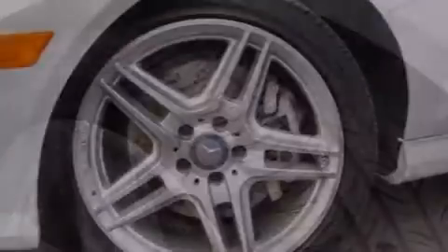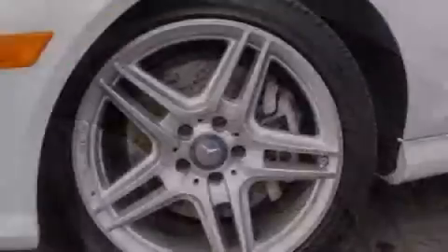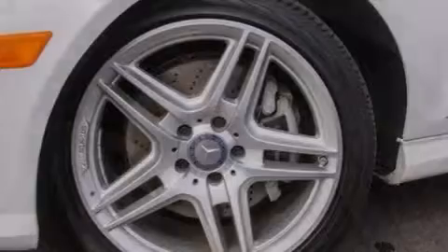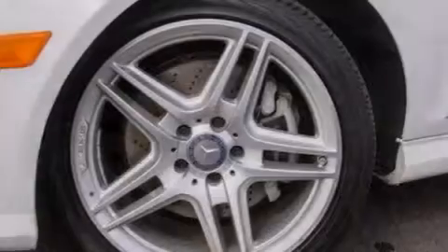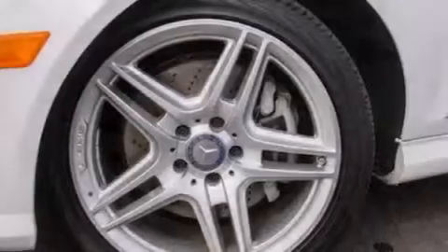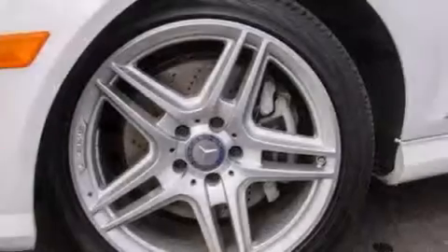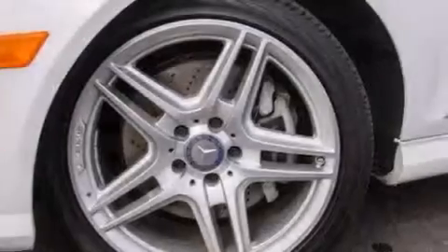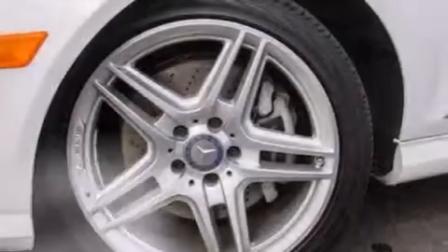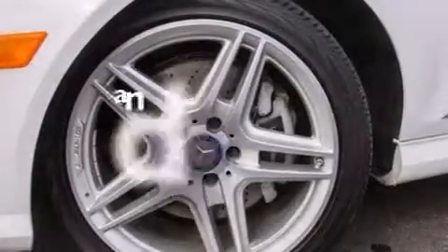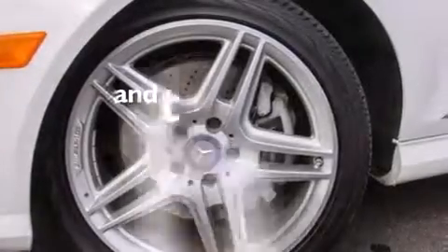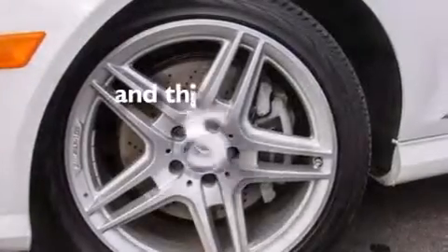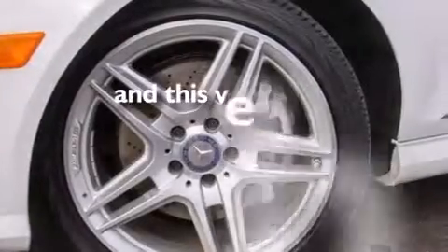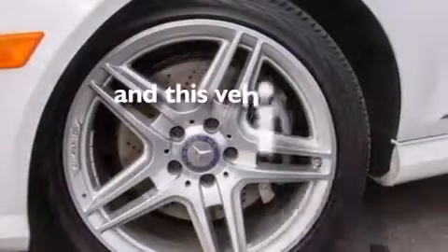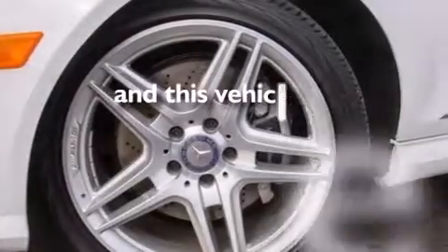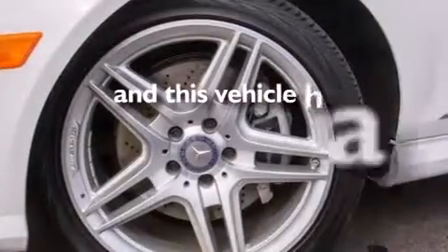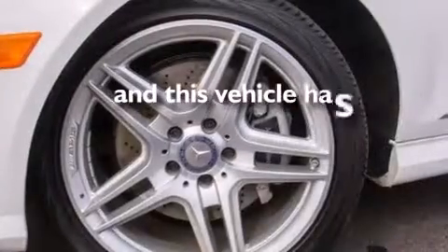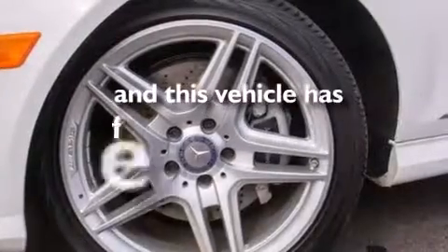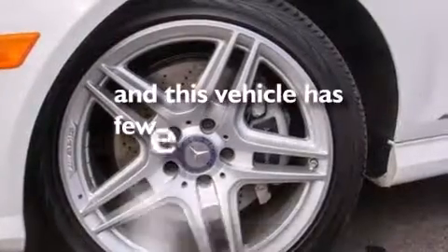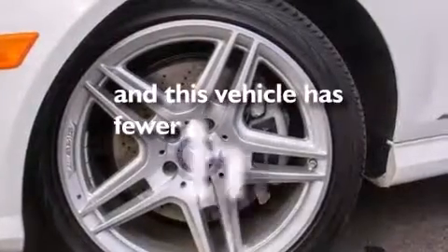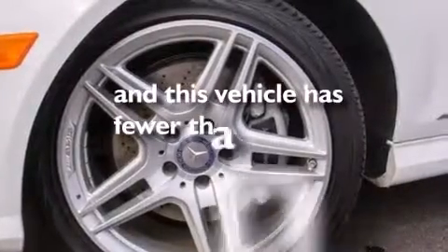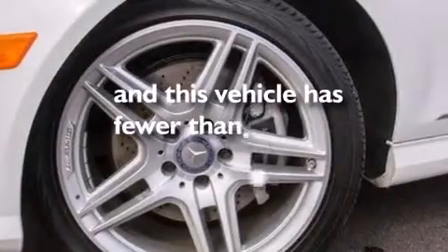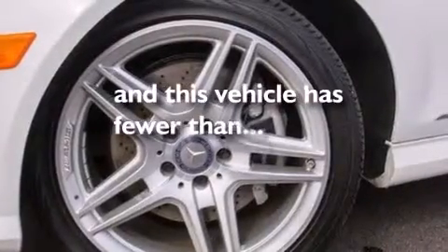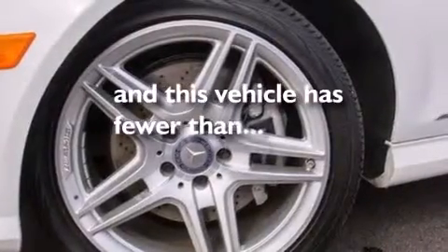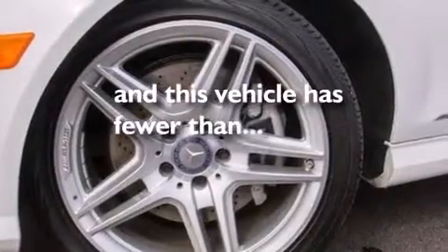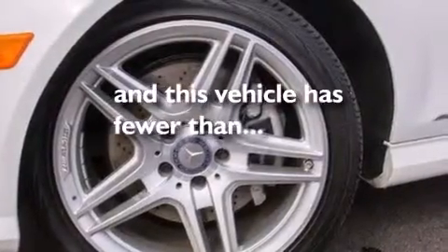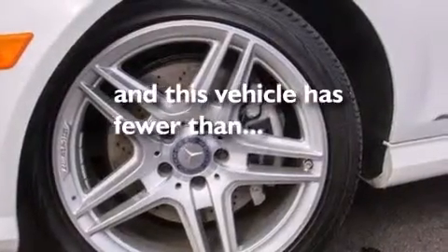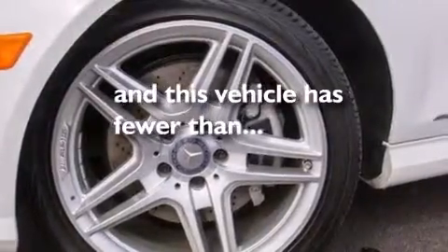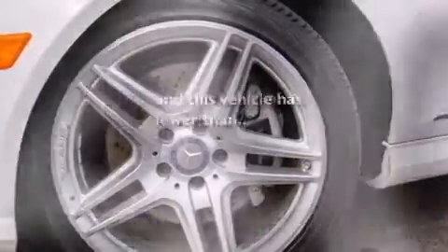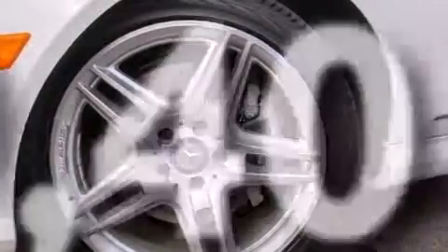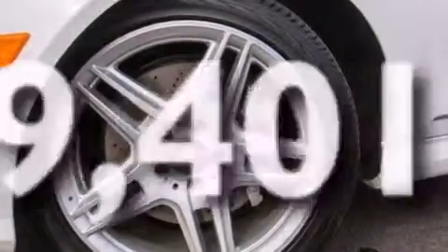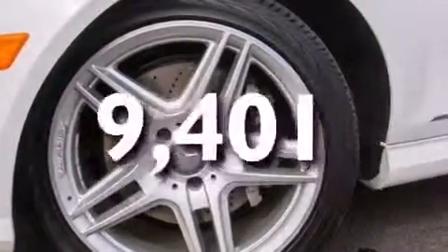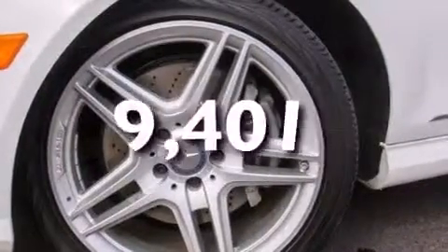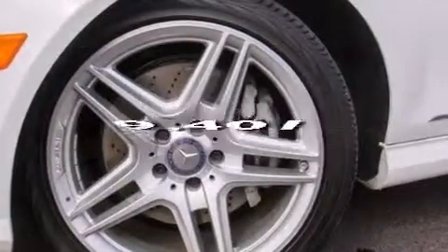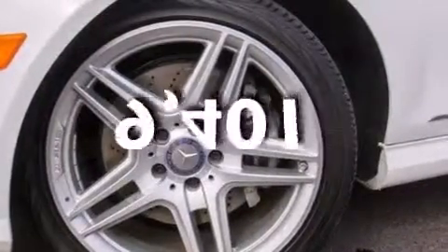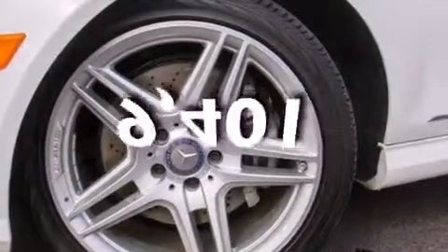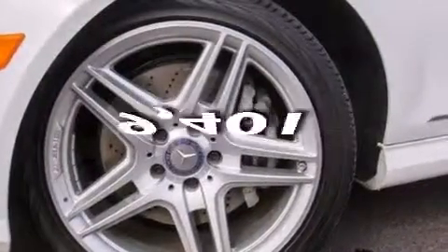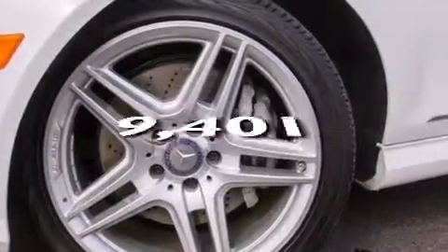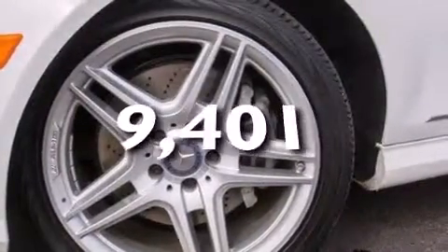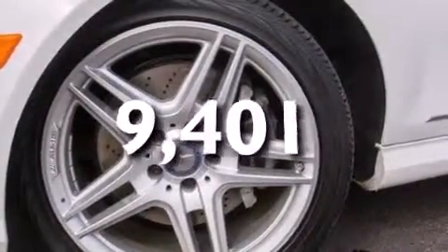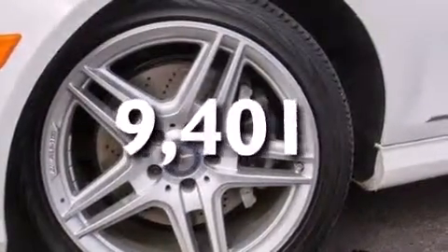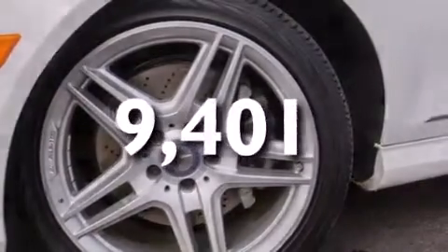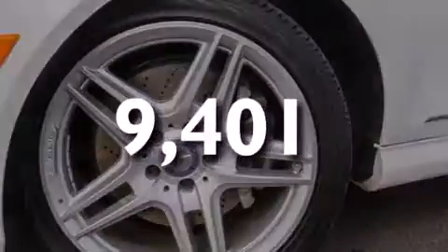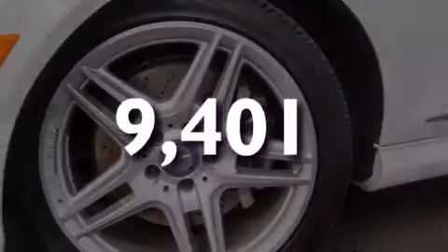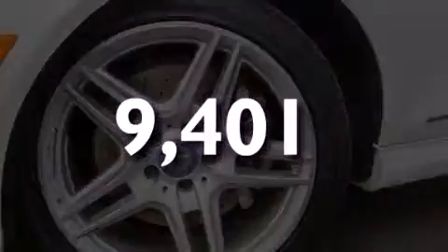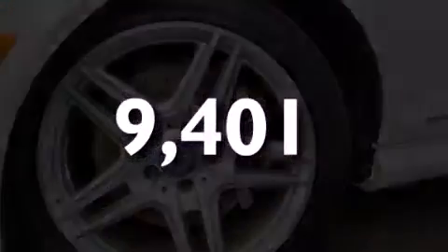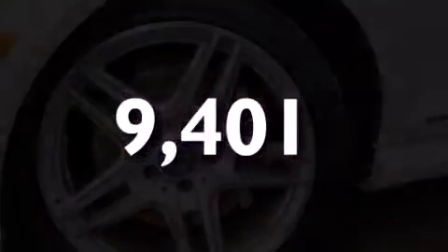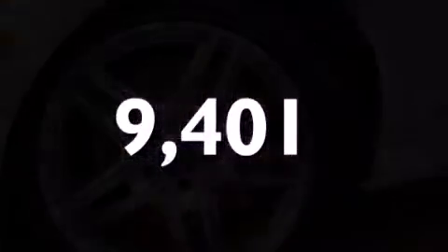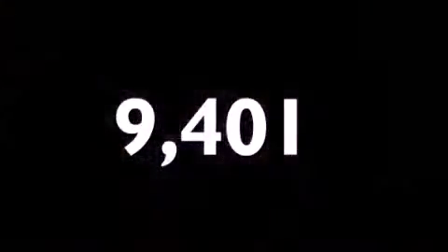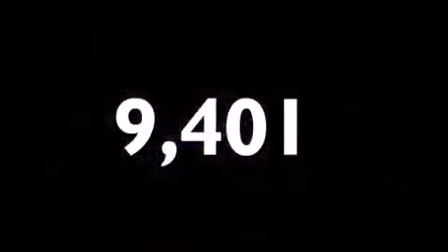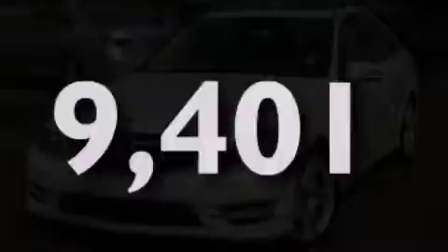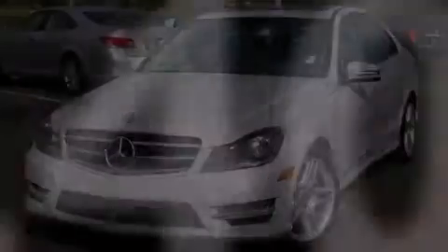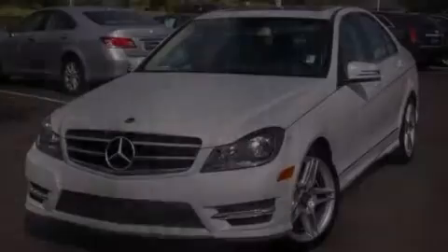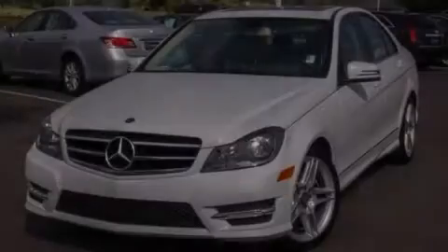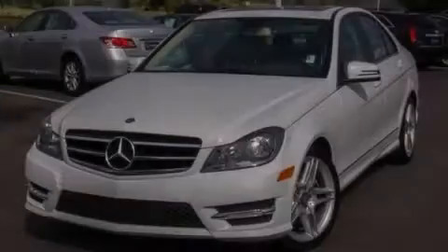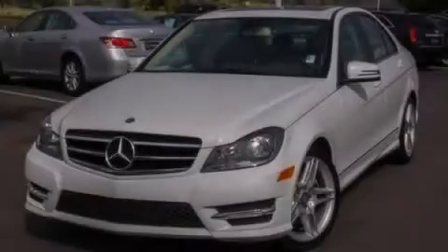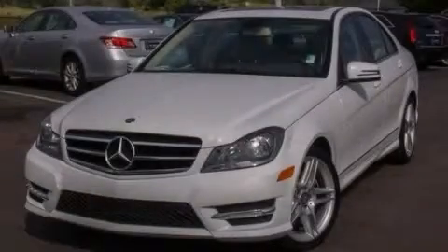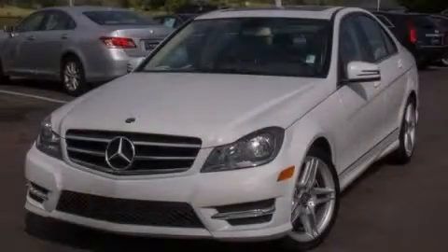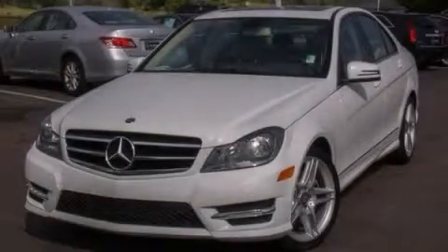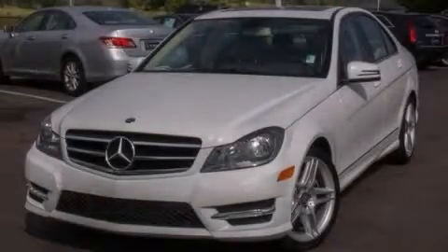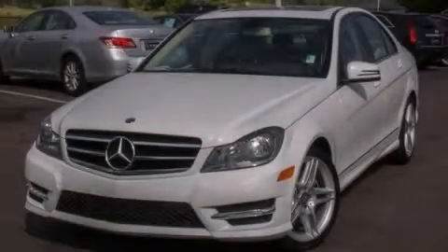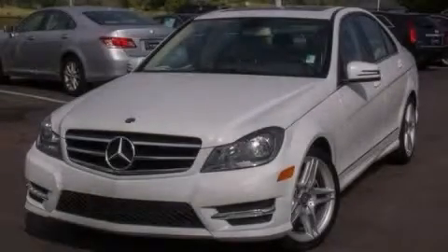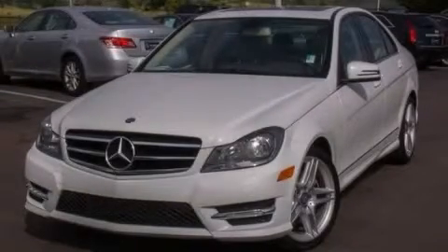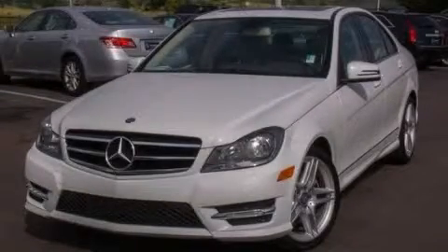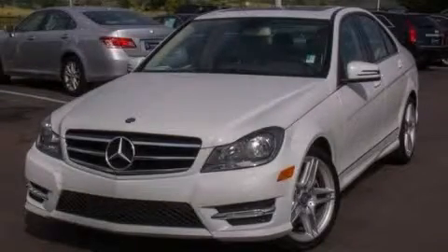This vehicle has fewer than 10,000 miles on the odometer. Stop by today and test drive this vehicle for yourself.